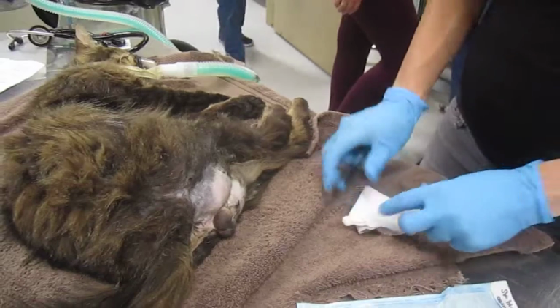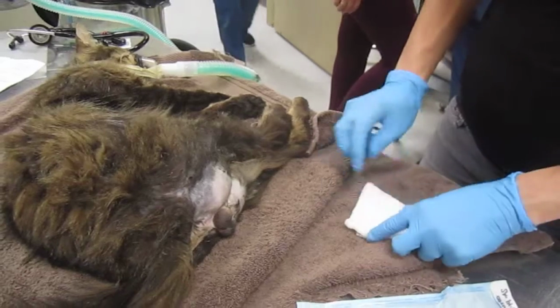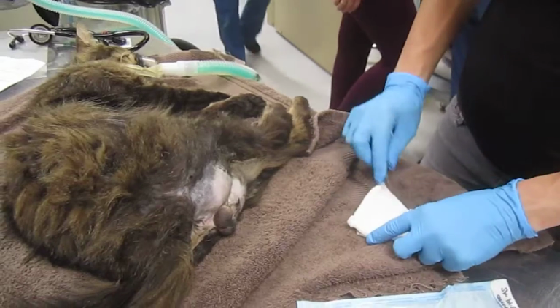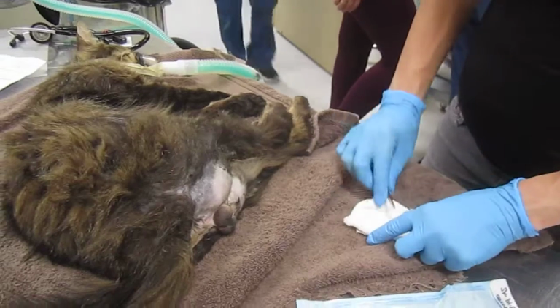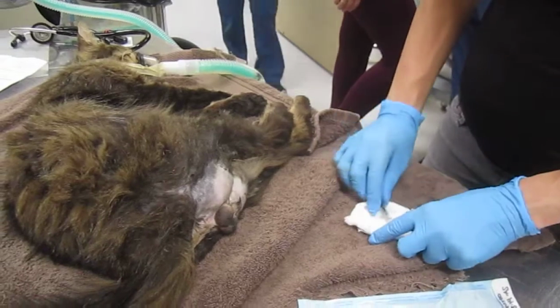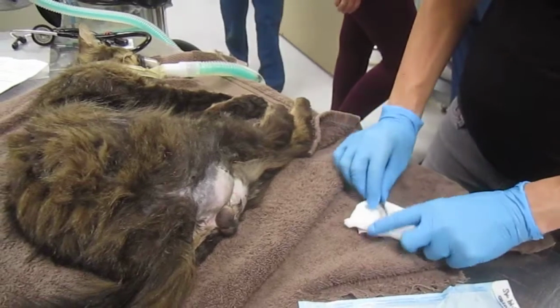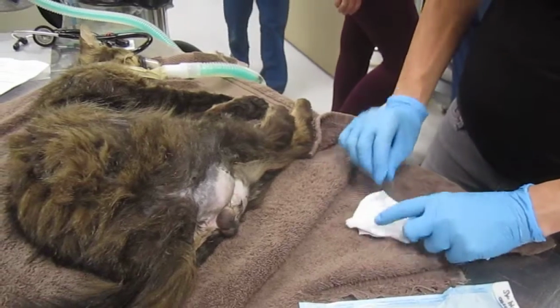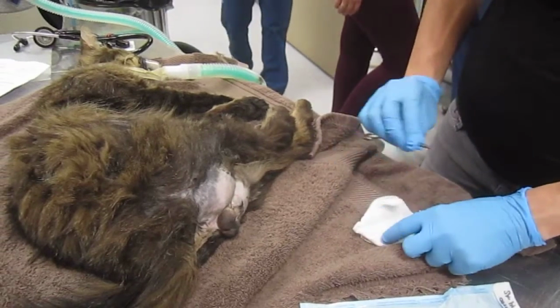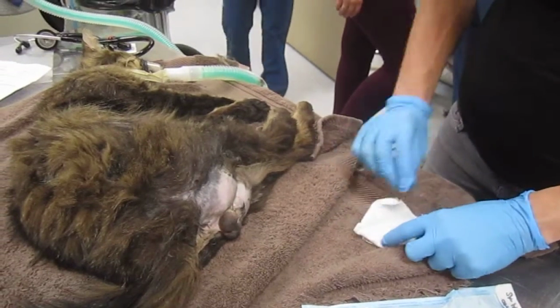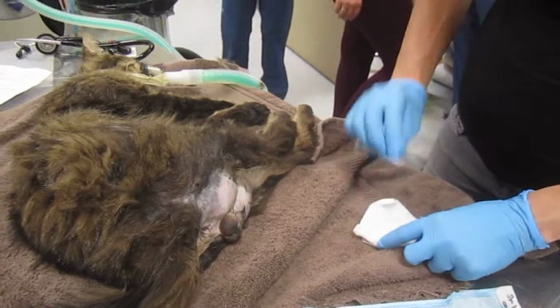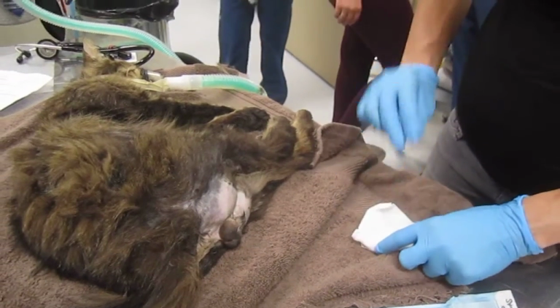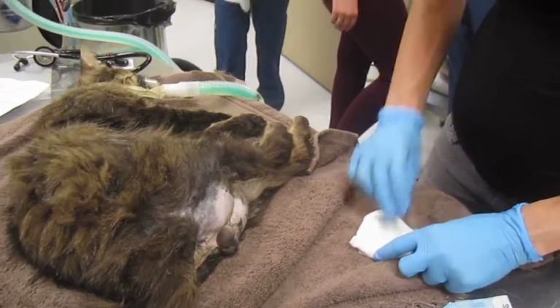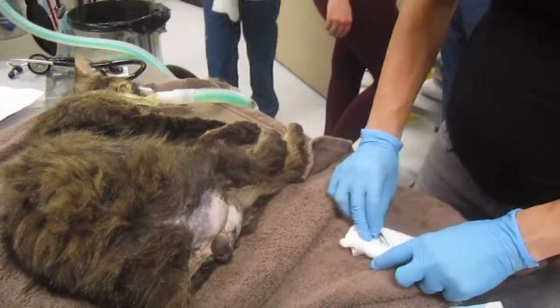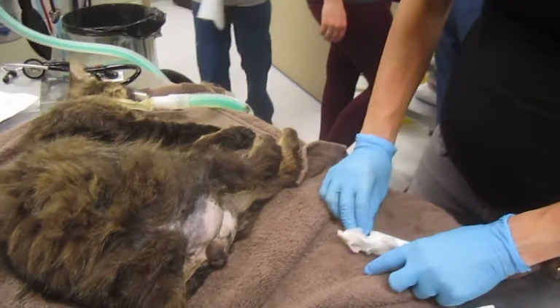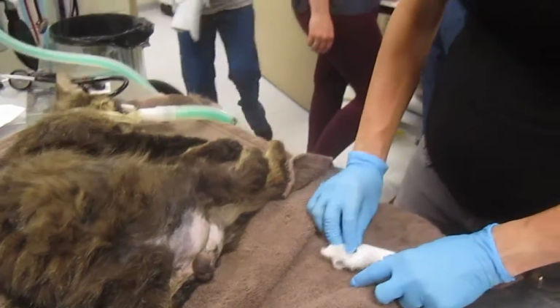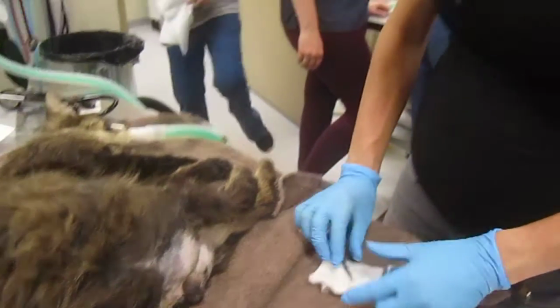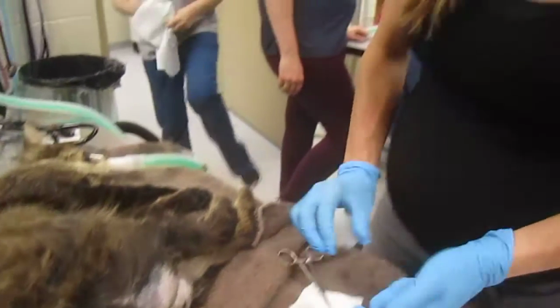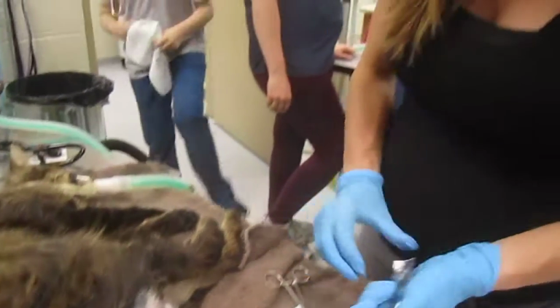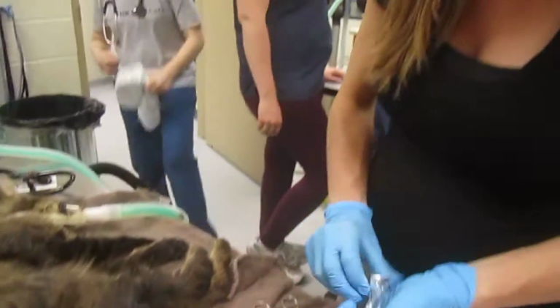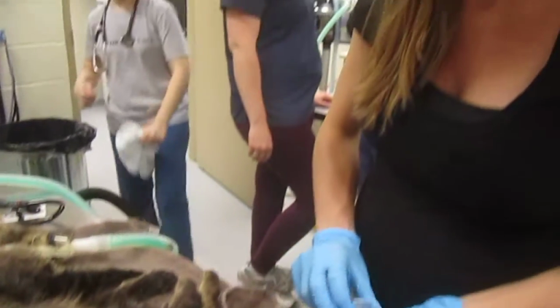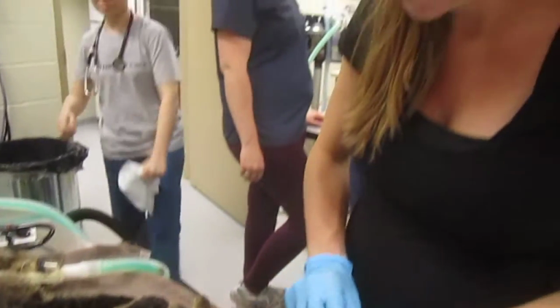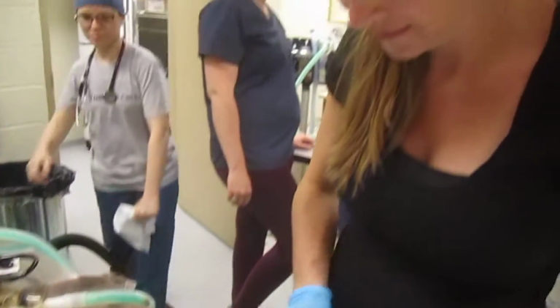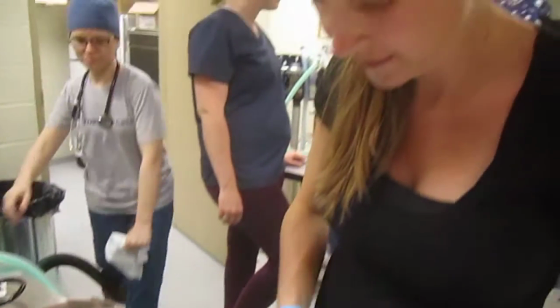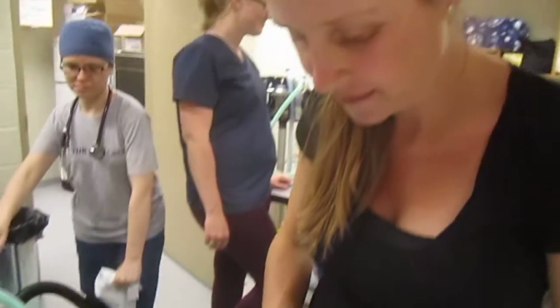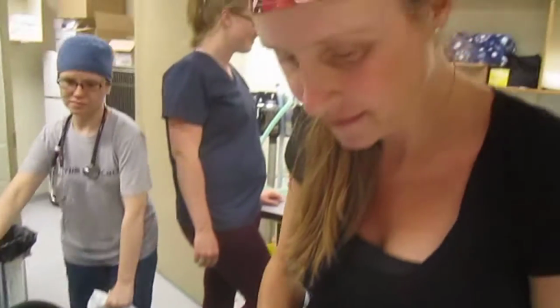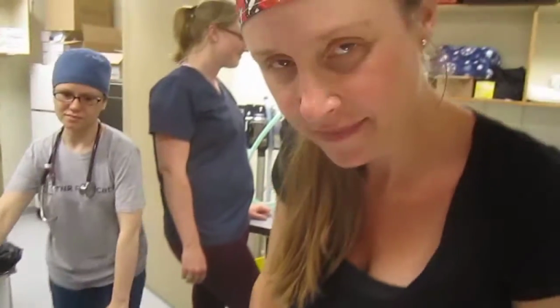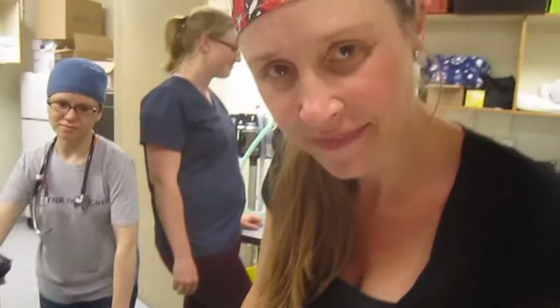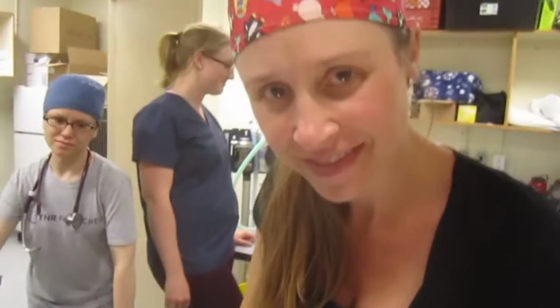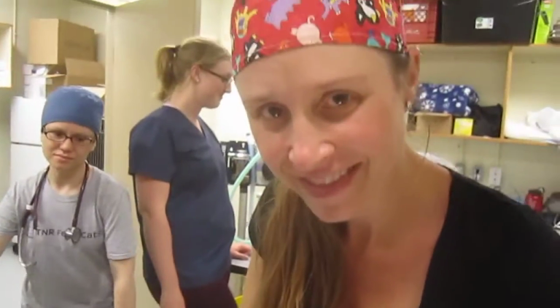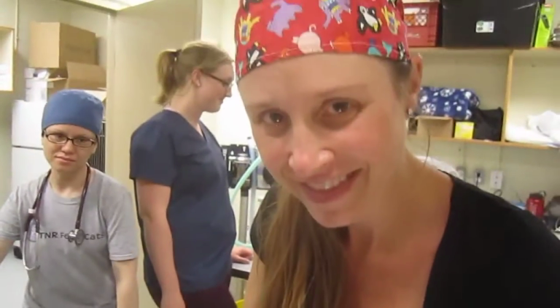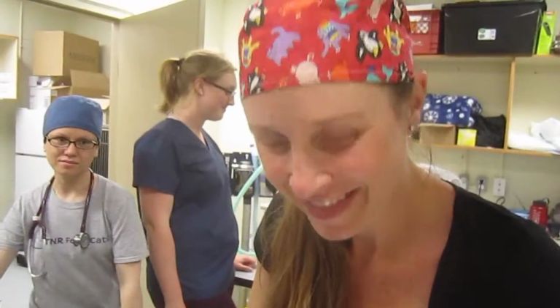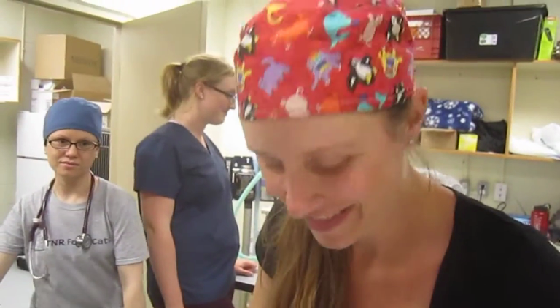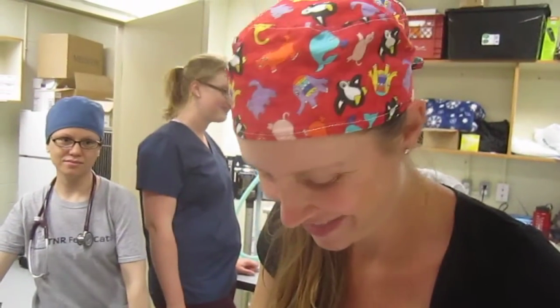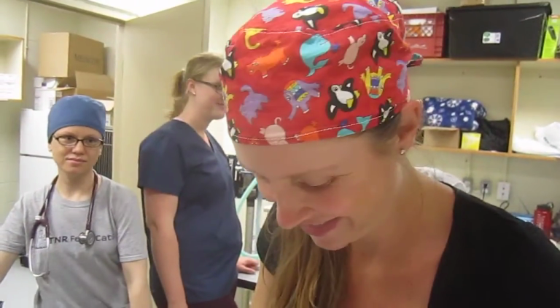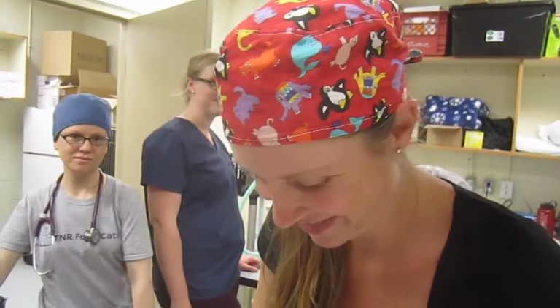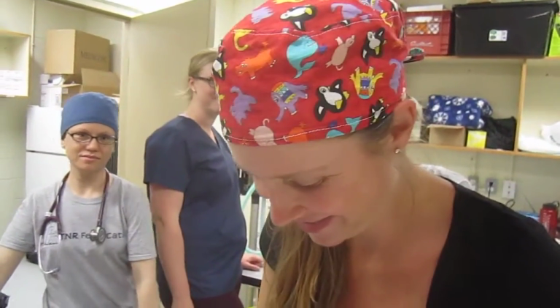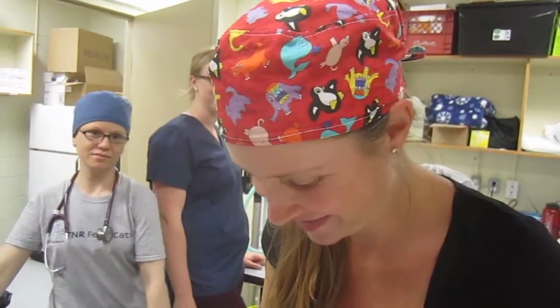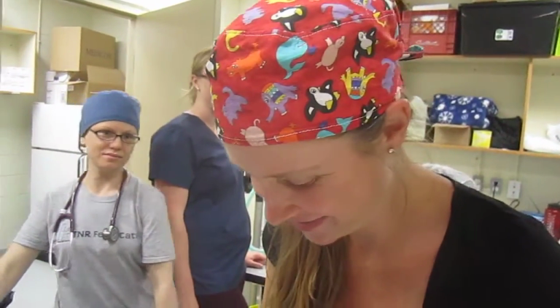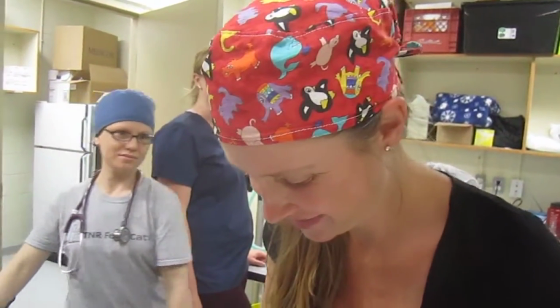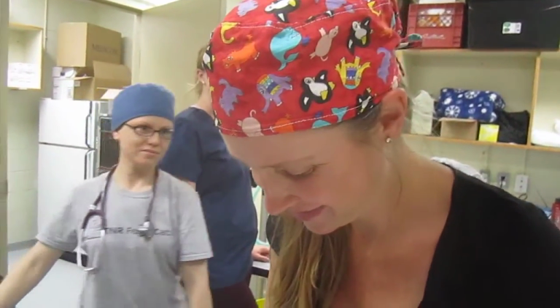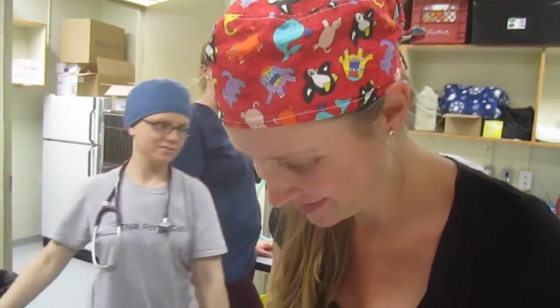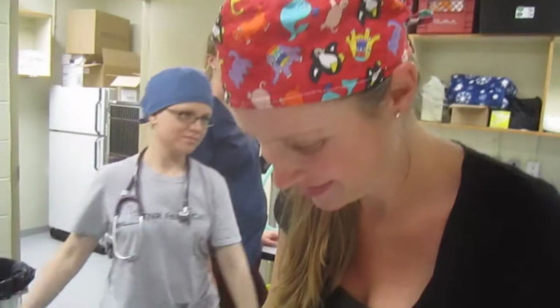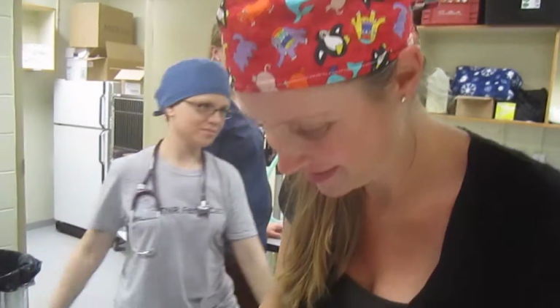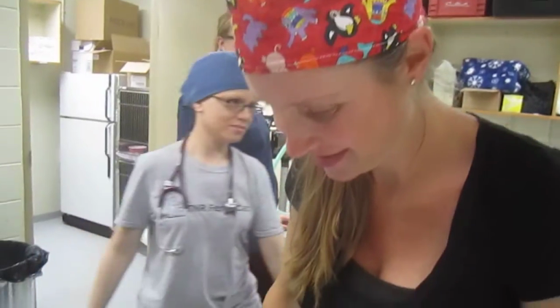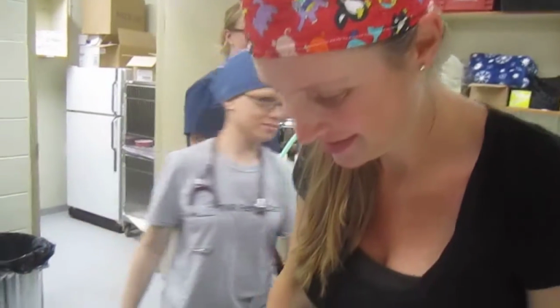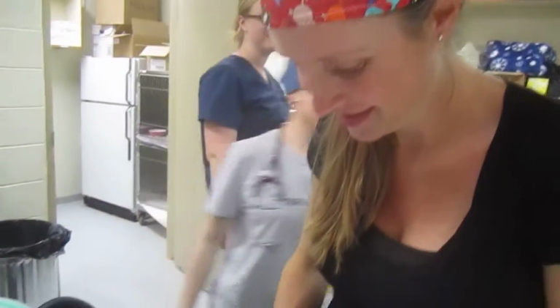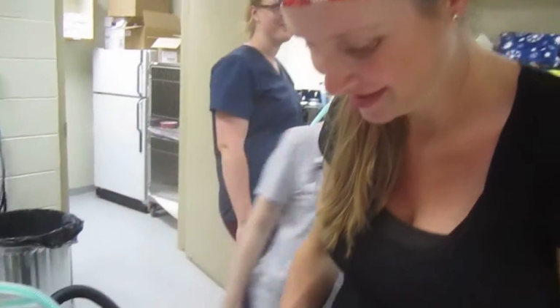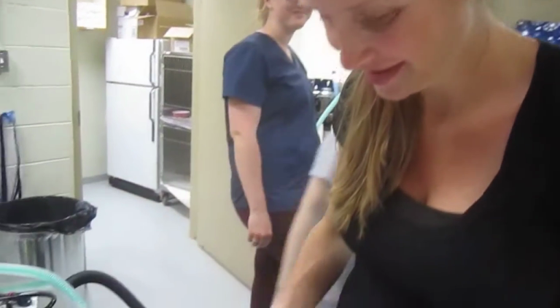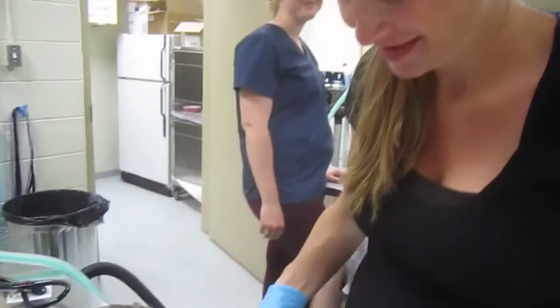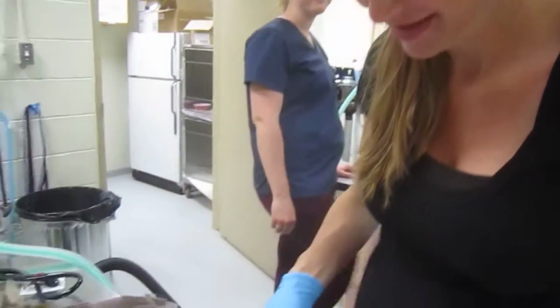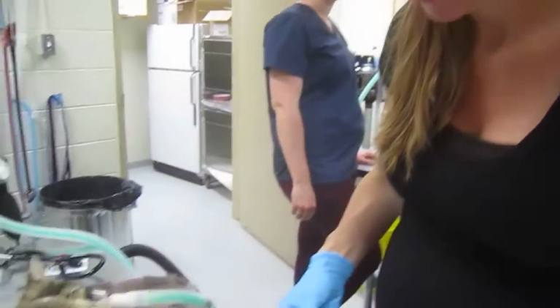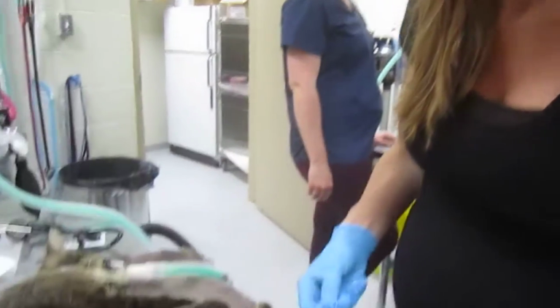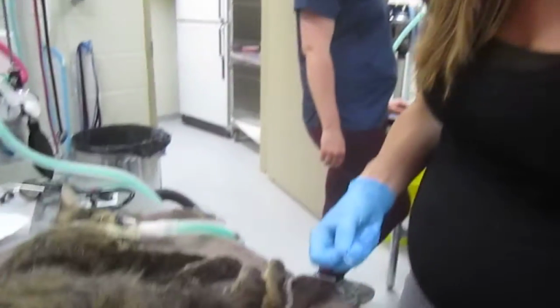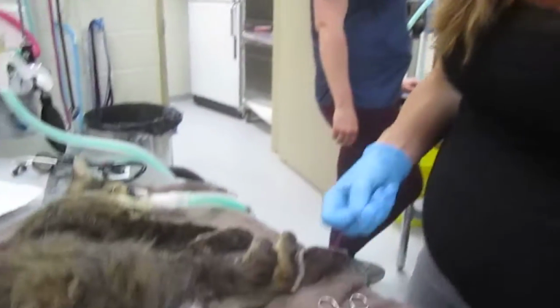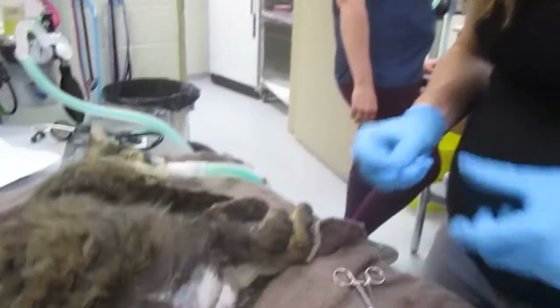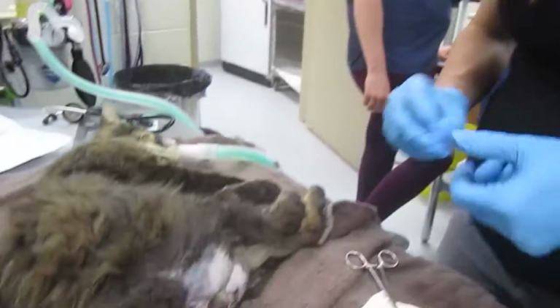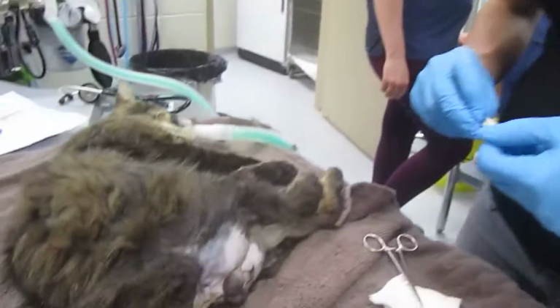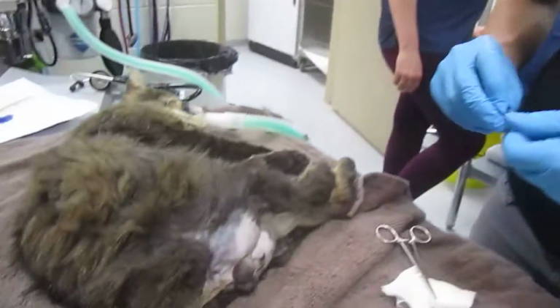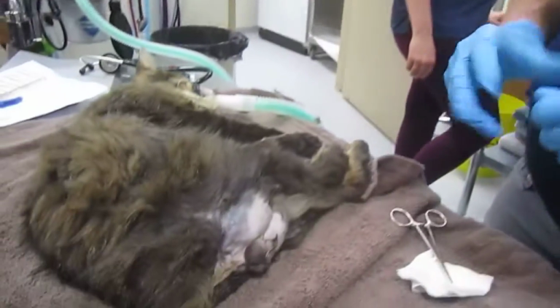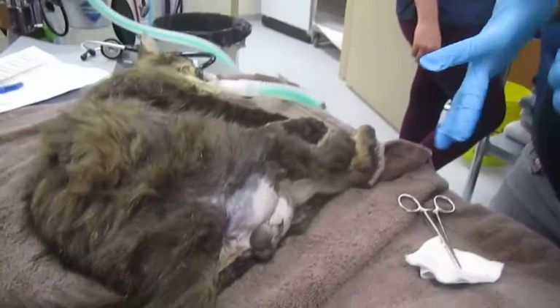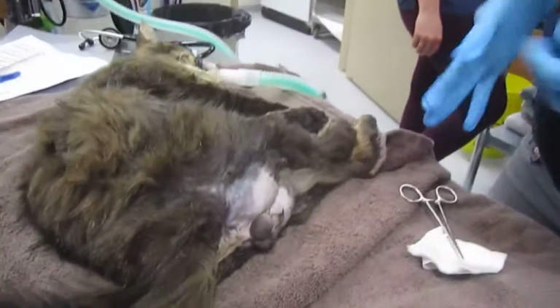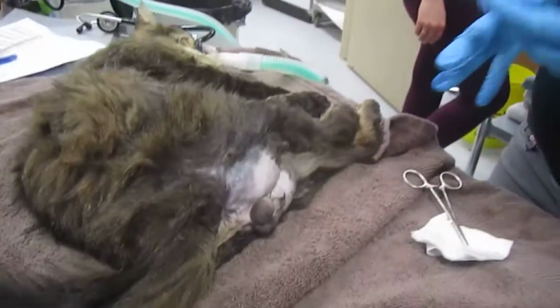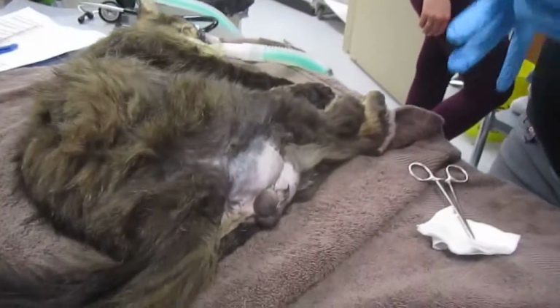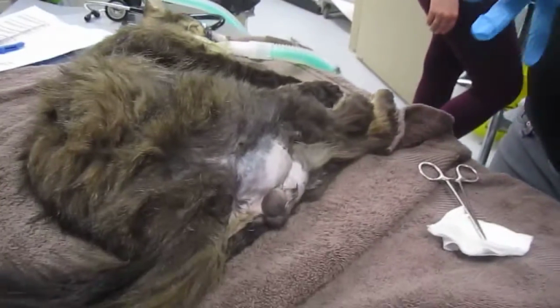This is the 3,000th cat, and this is Dr. Hannah Booth who started this whole clinic. She's going to talk us through the neuter of the 3,000th cat.